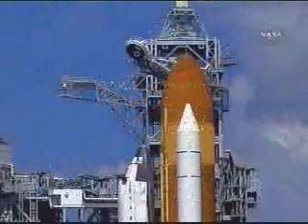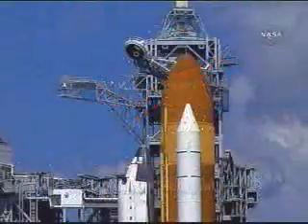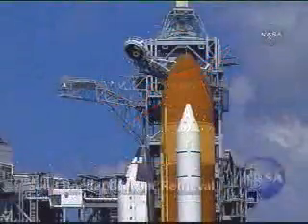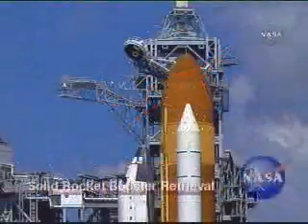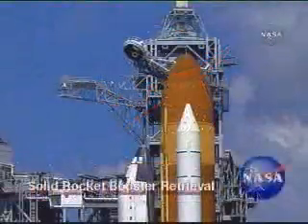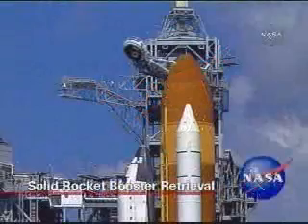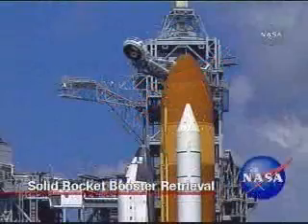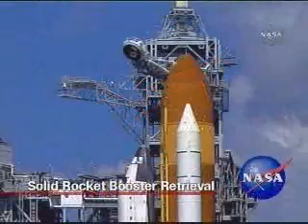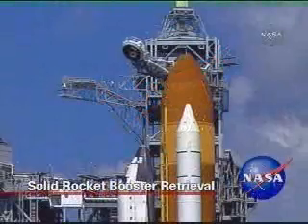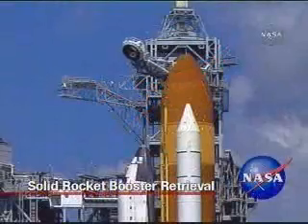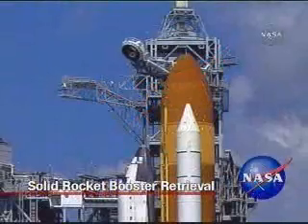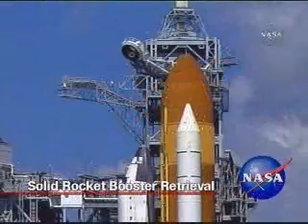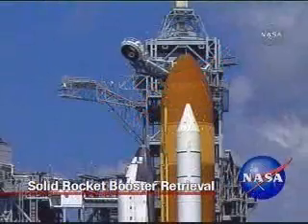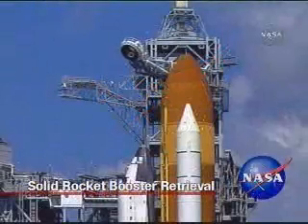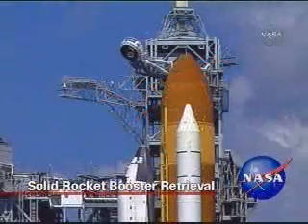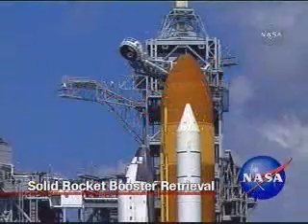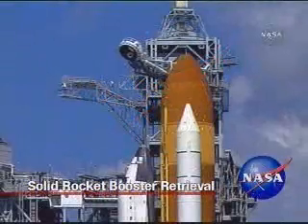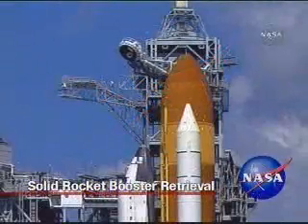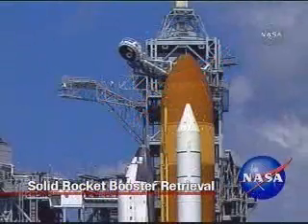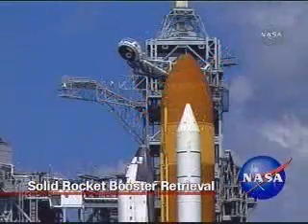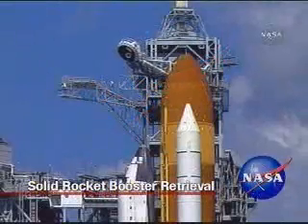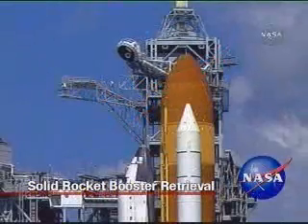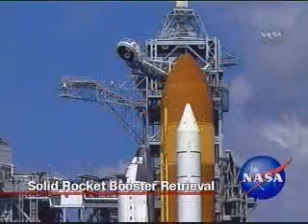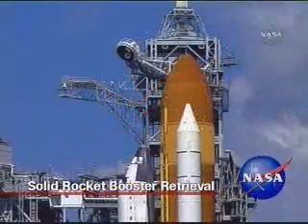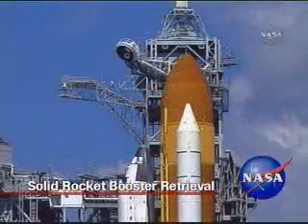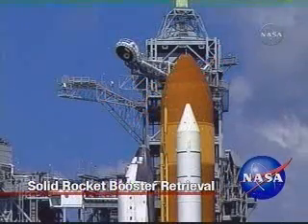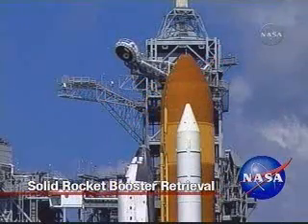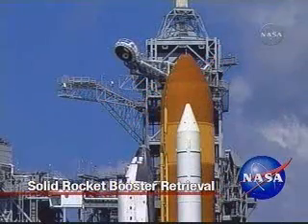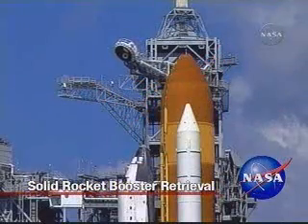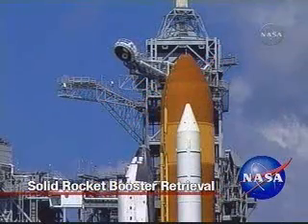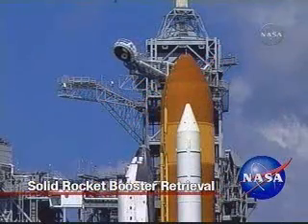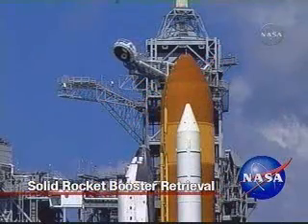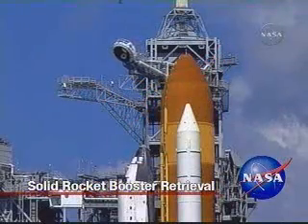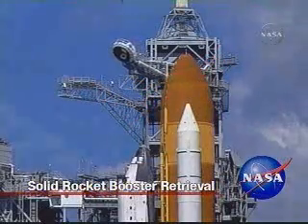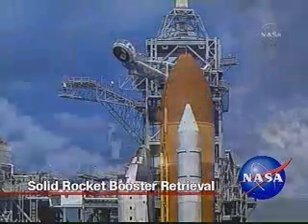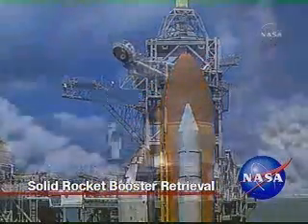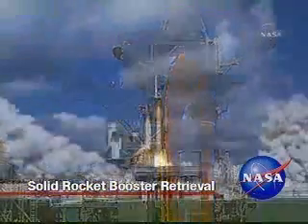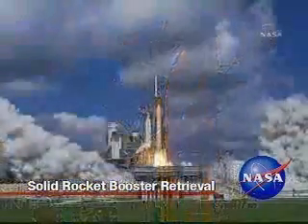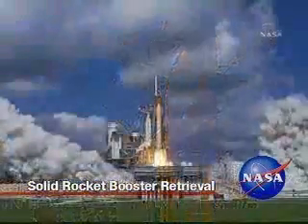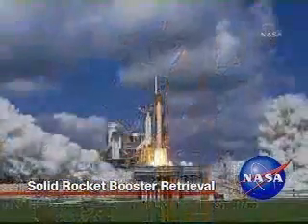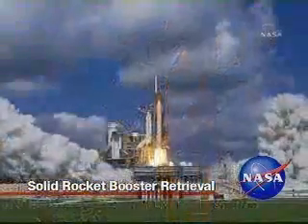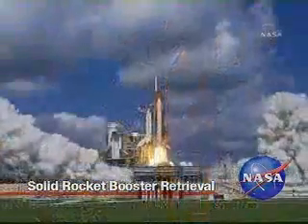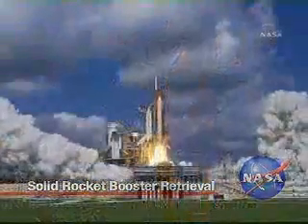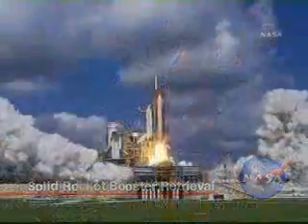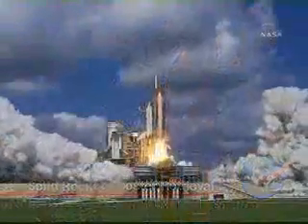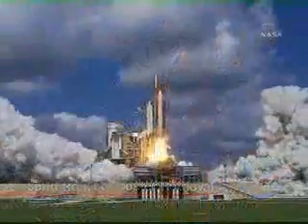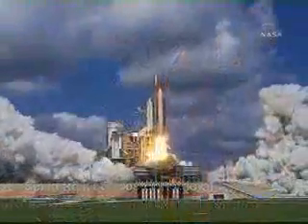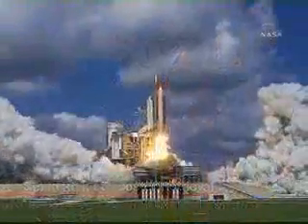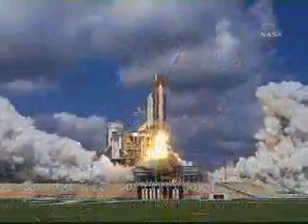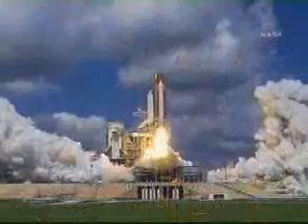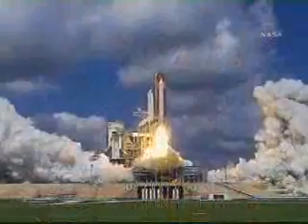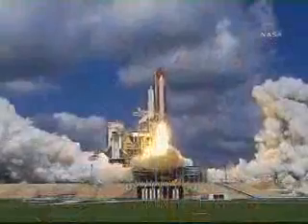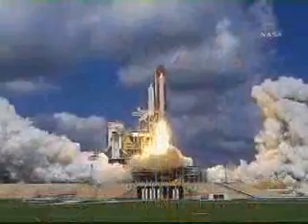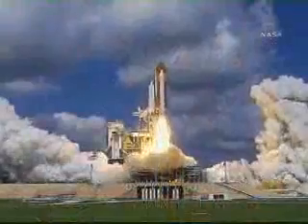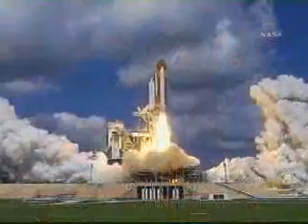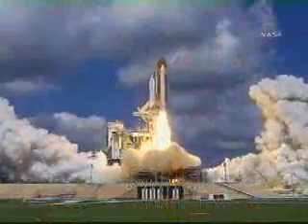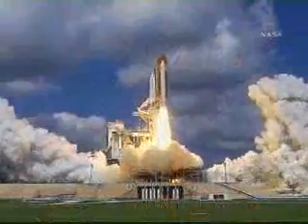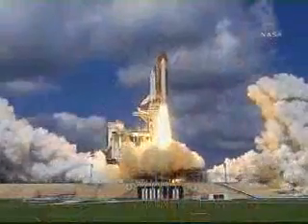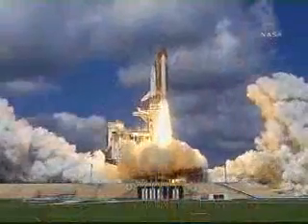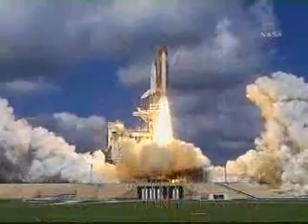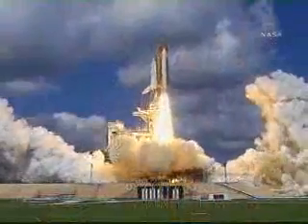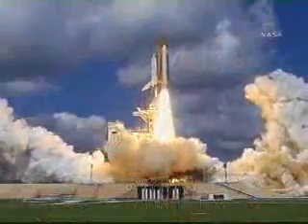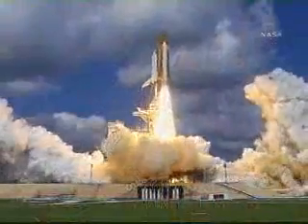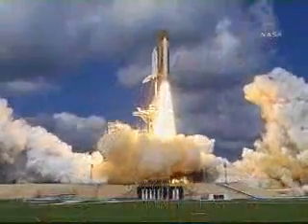When most people think of the ships in NASA's fleet, they think of the space shuttles that pierce the sky as they carry astronauts towards space.